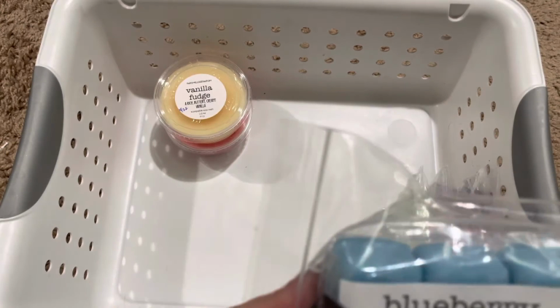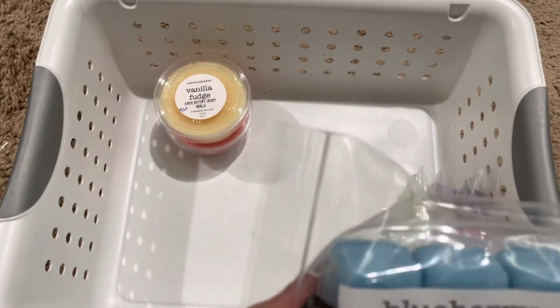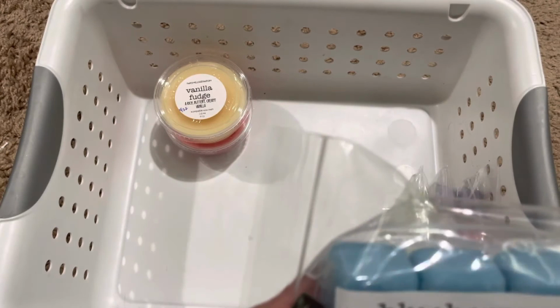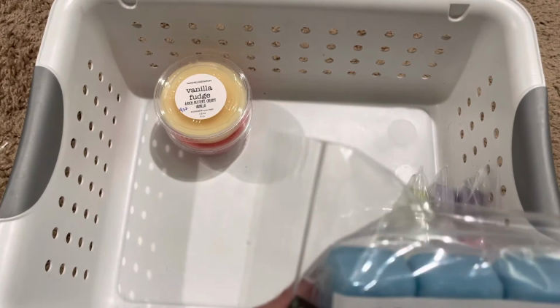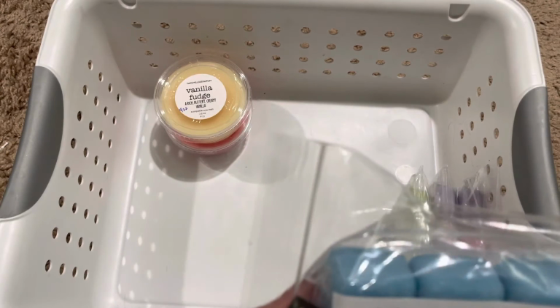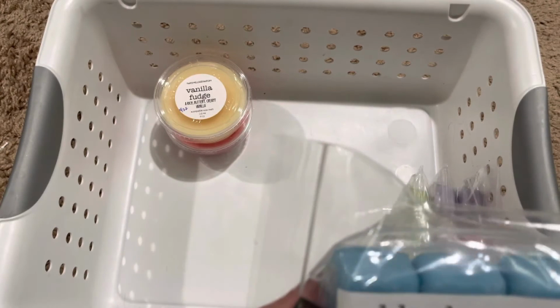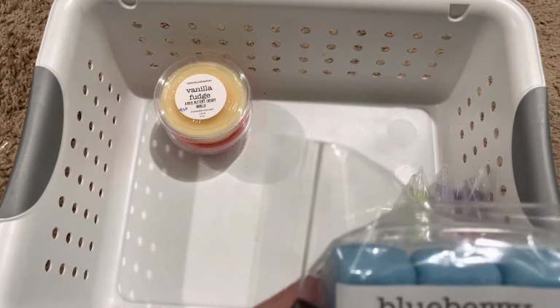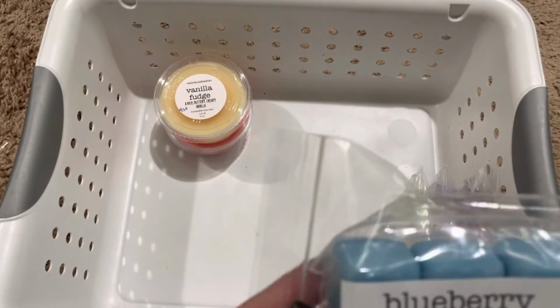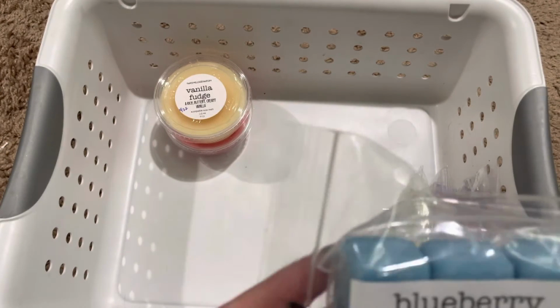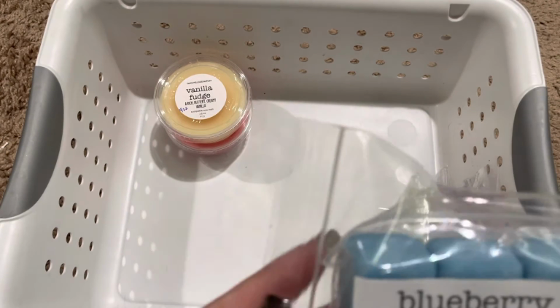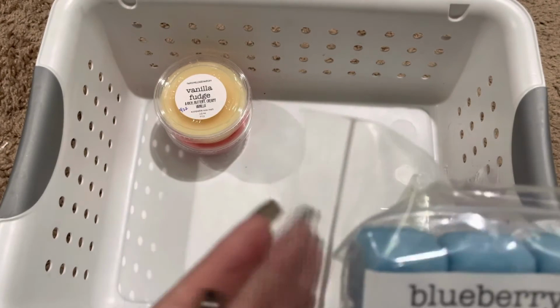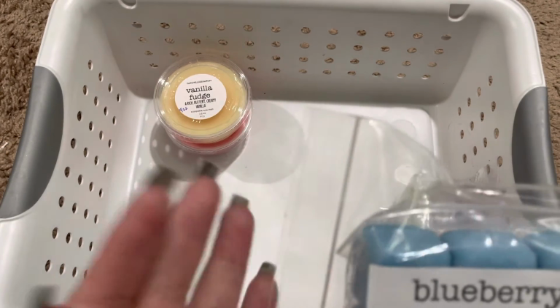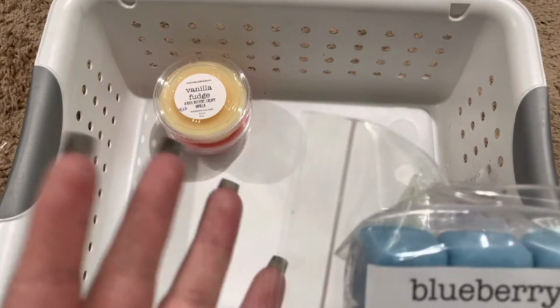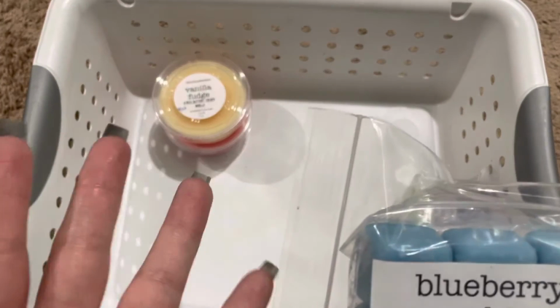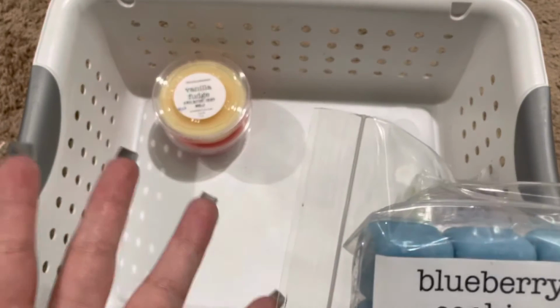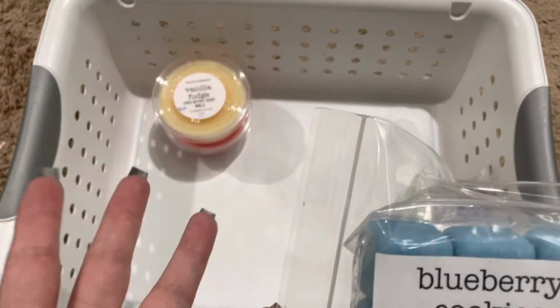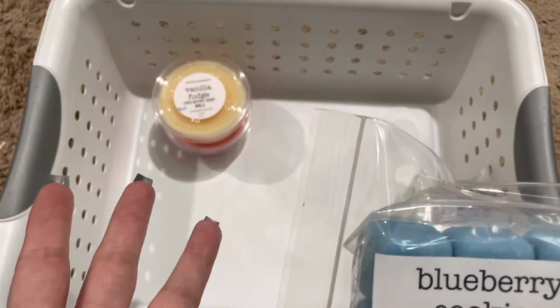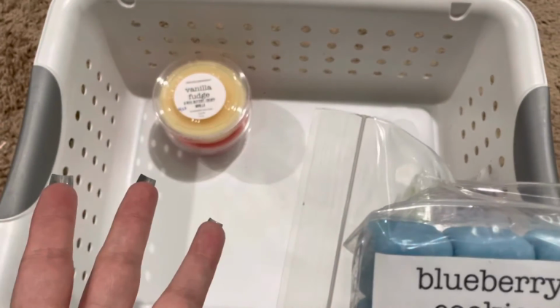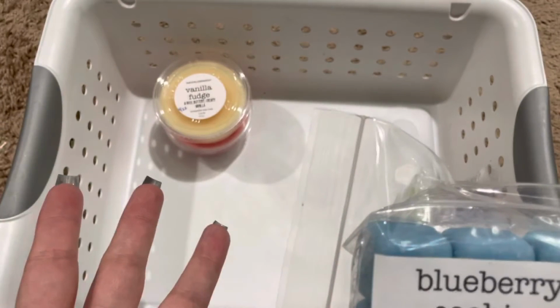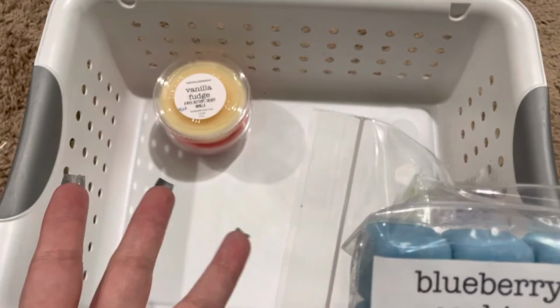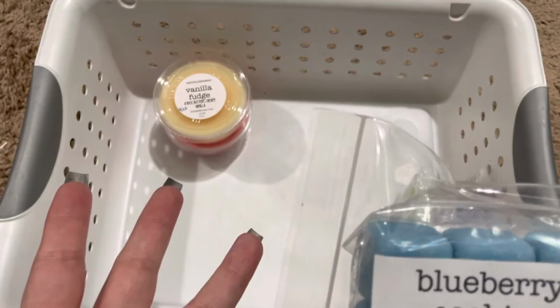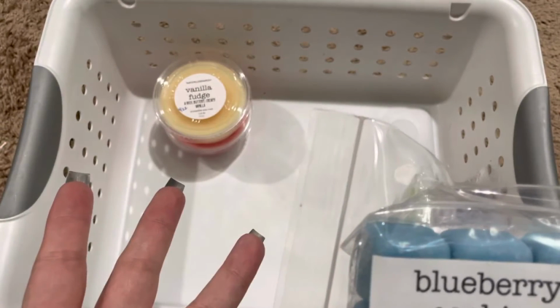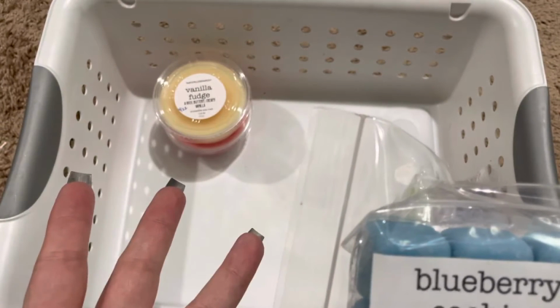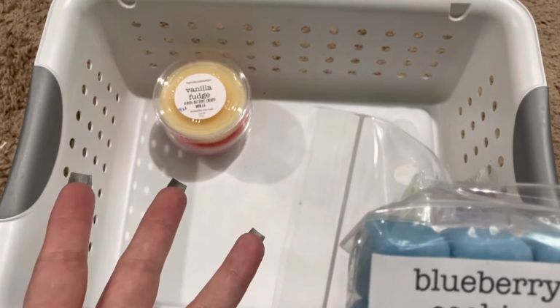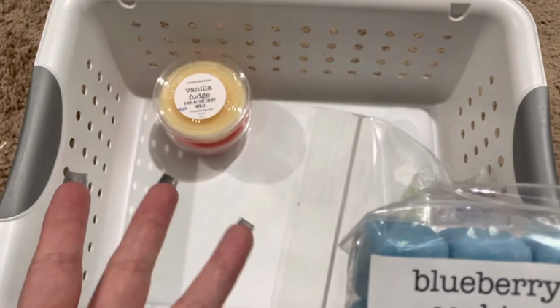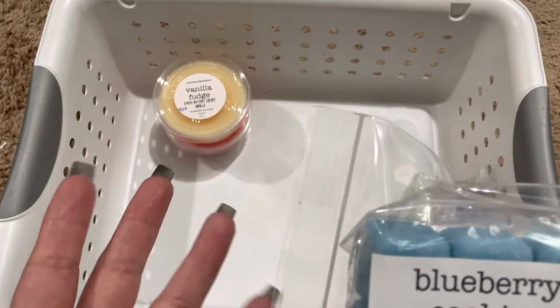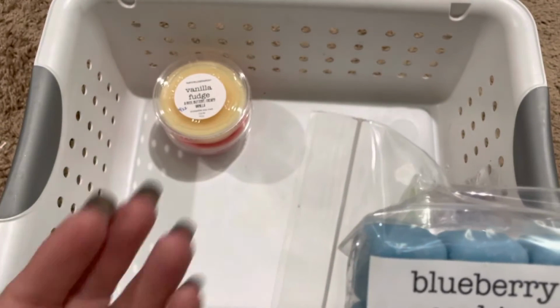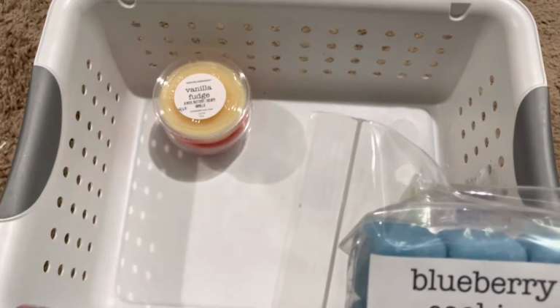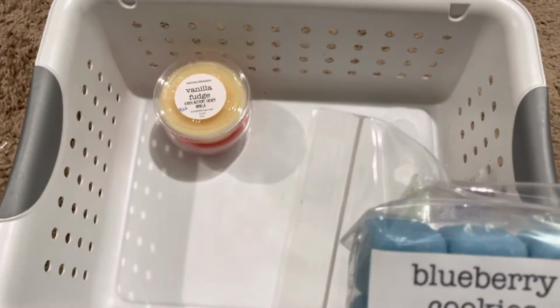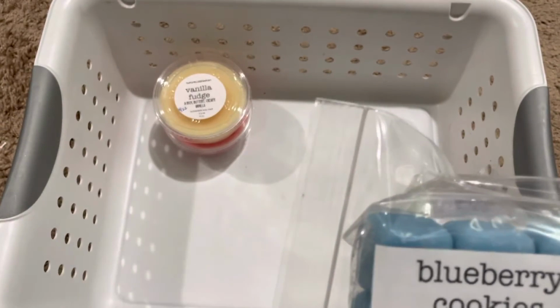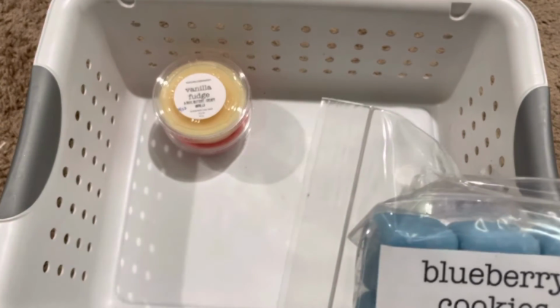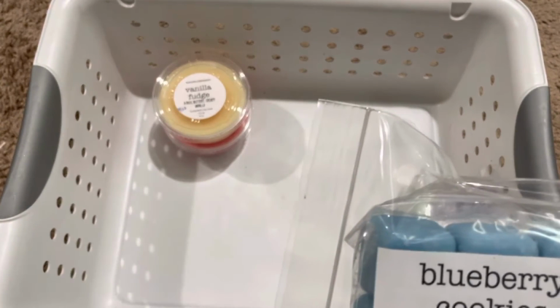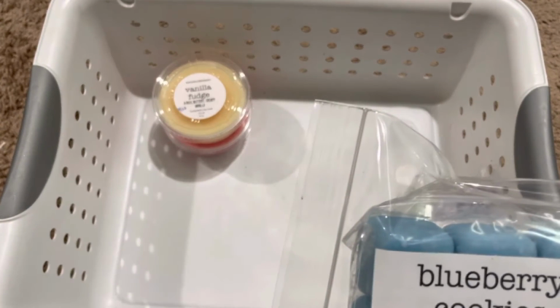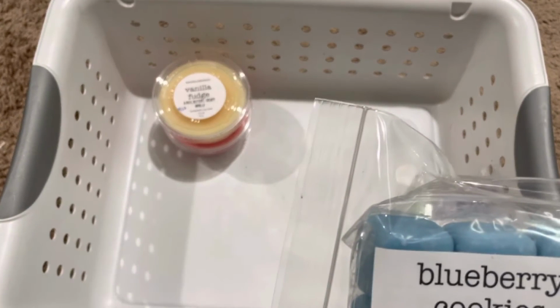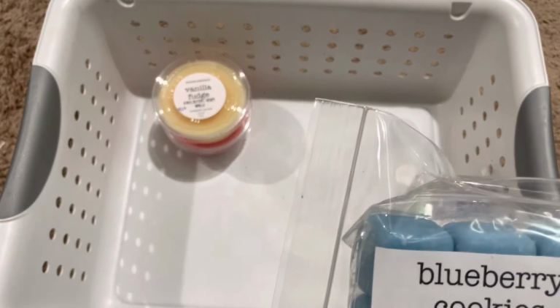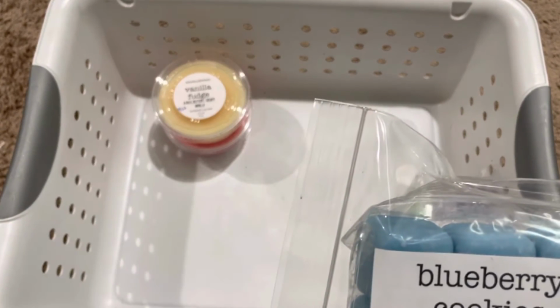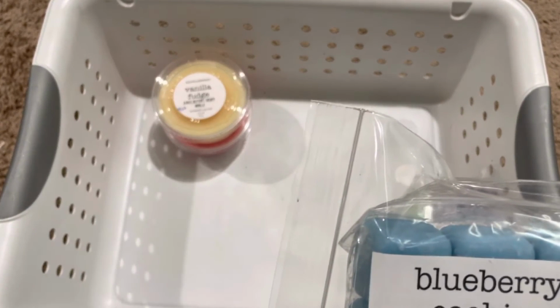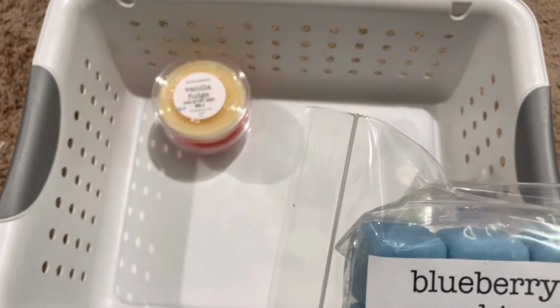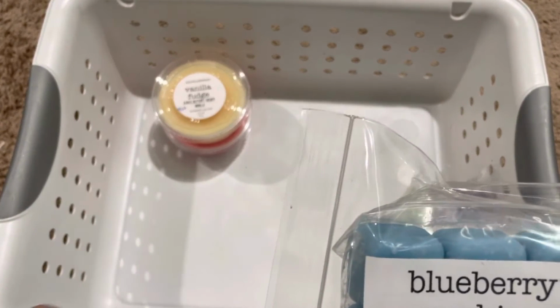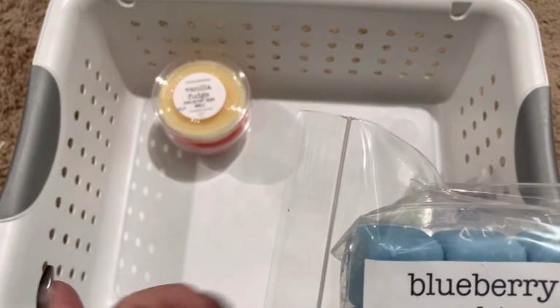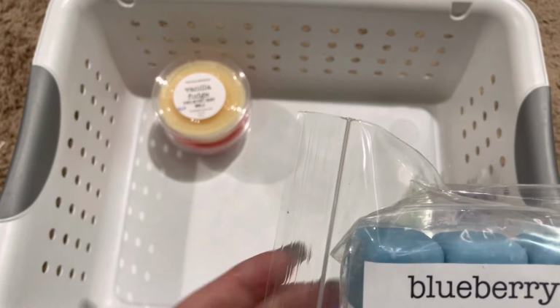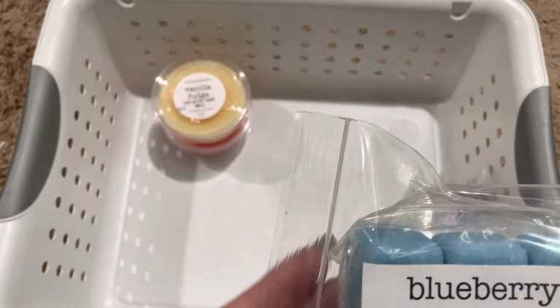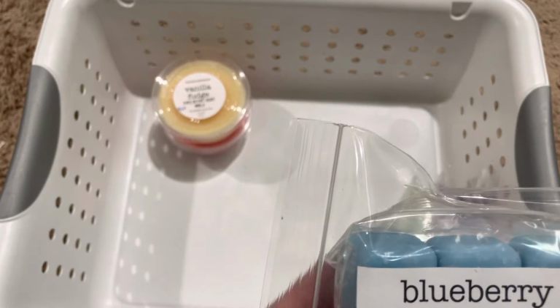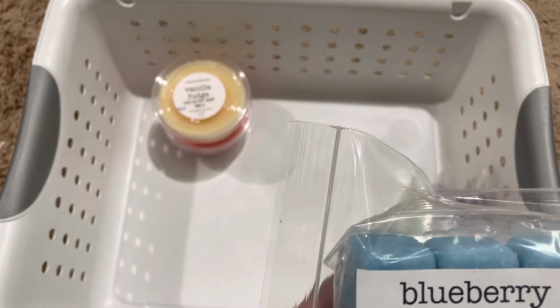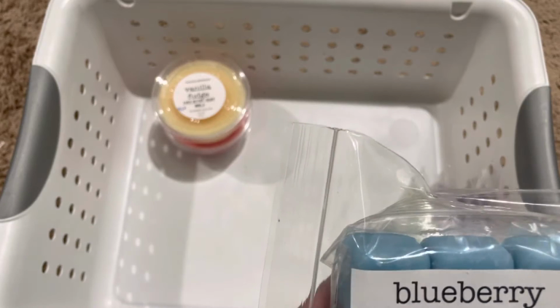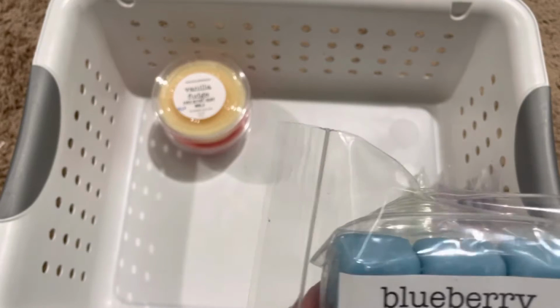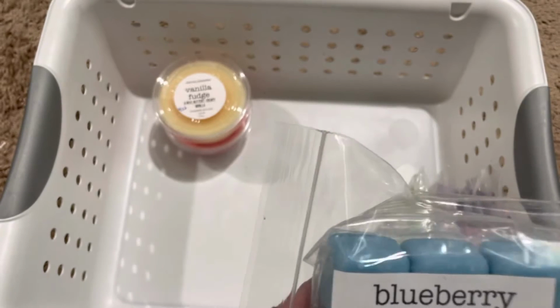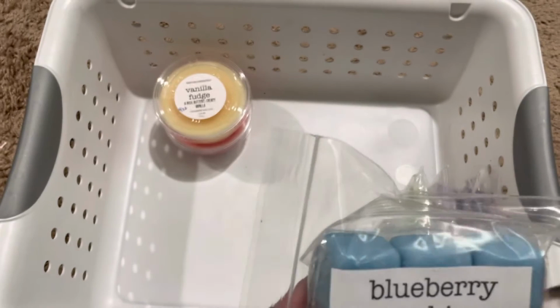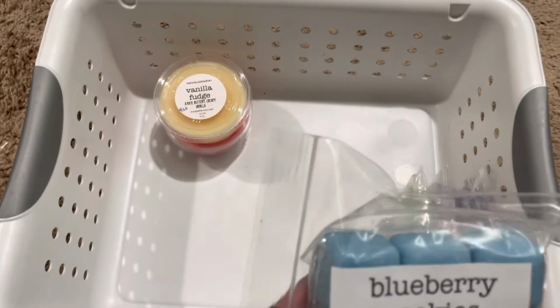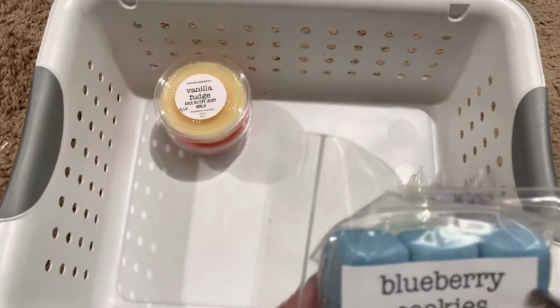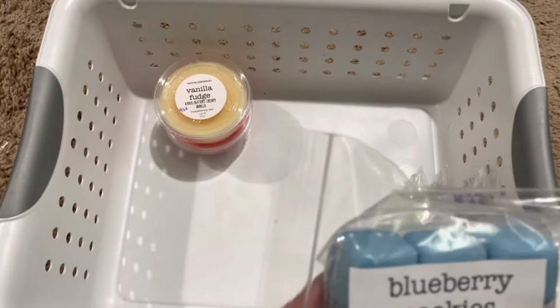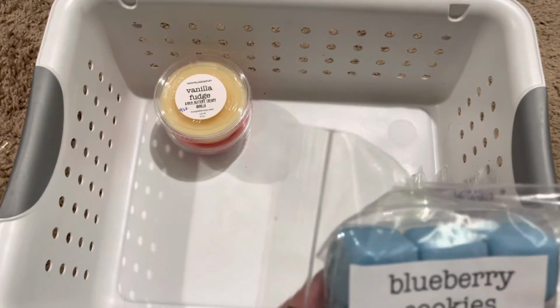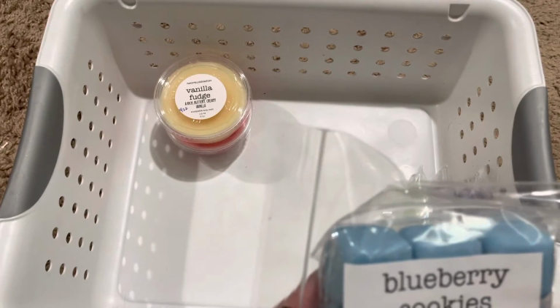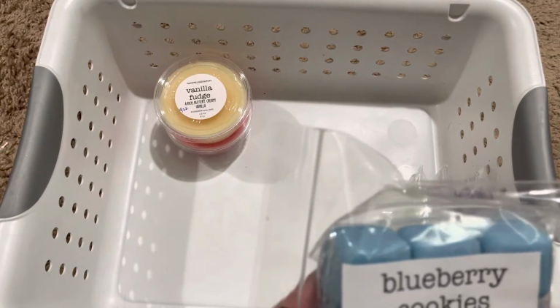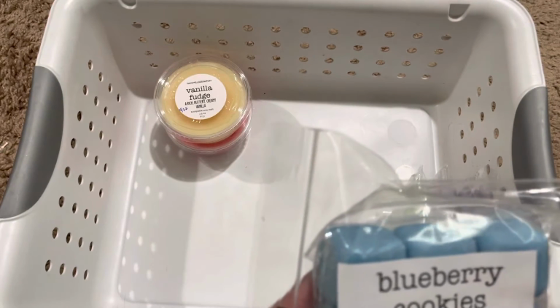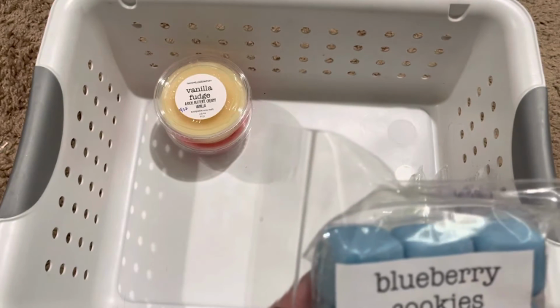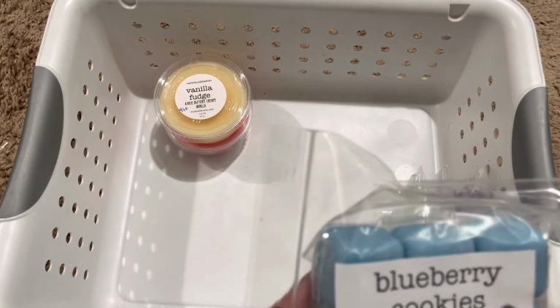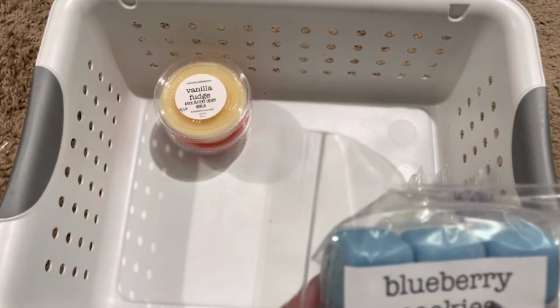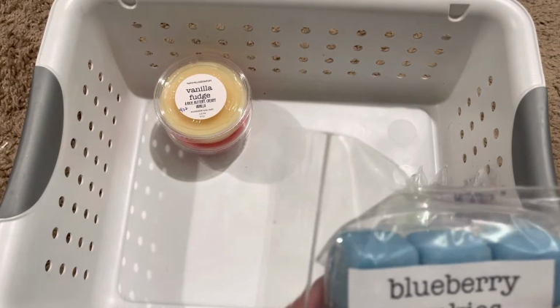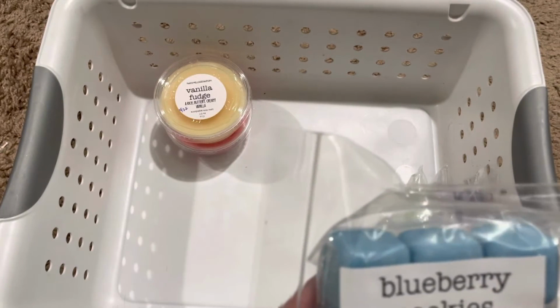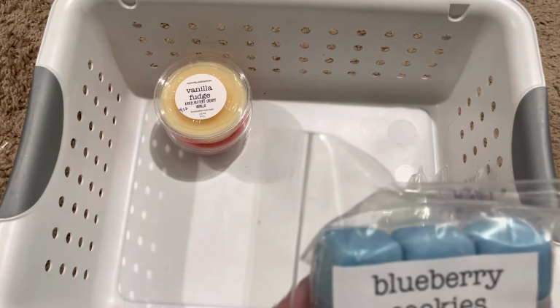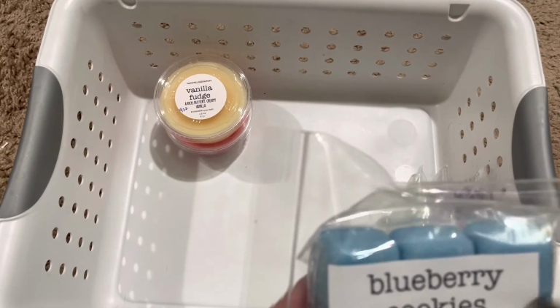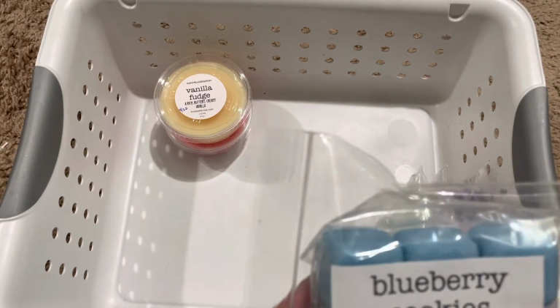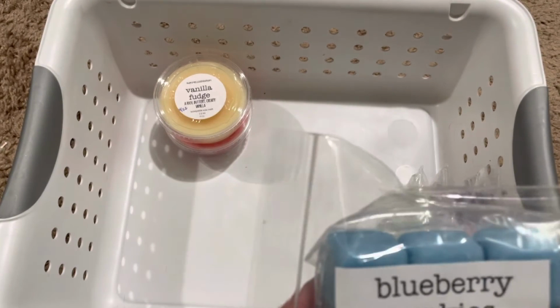Blueberry Cookies — I showed you this in the first part. I really like her blueberry, and the cookie dough is fabulous.